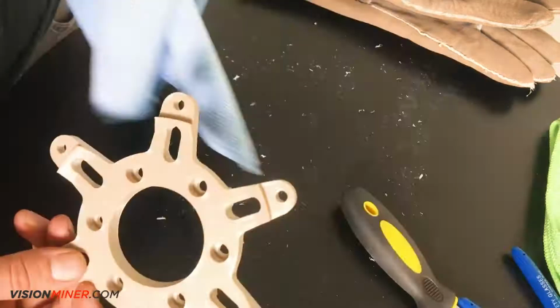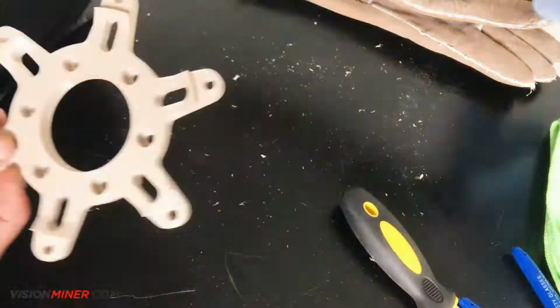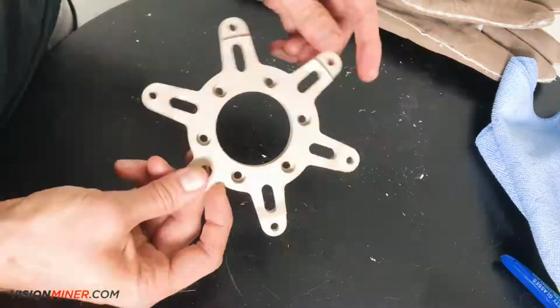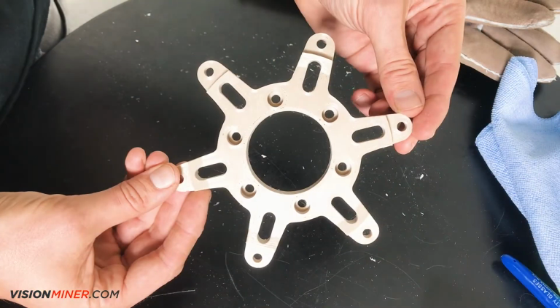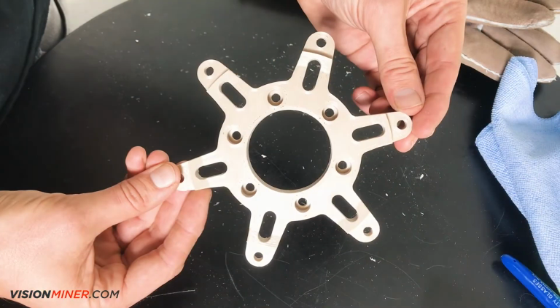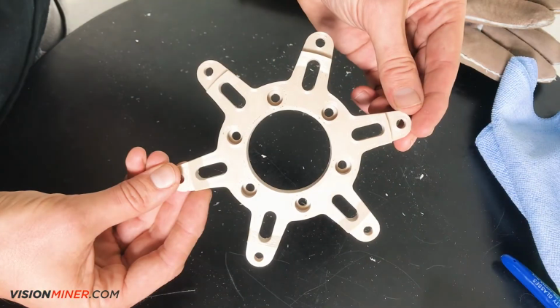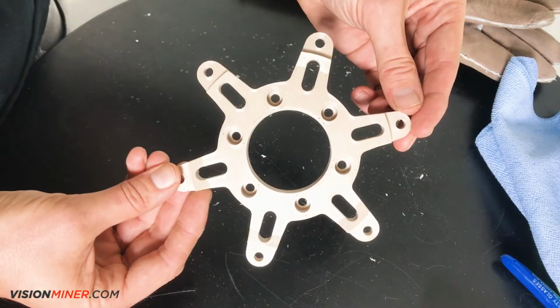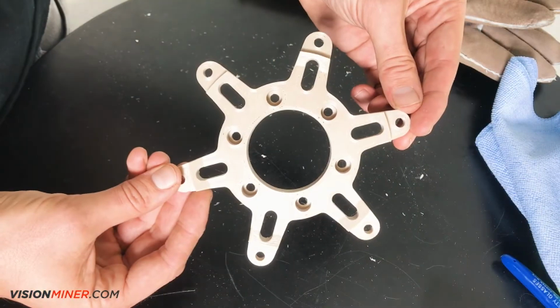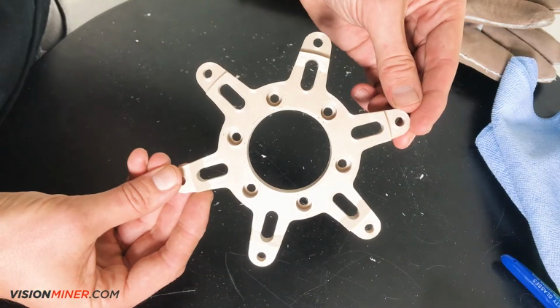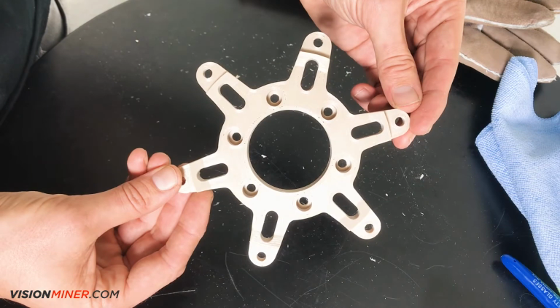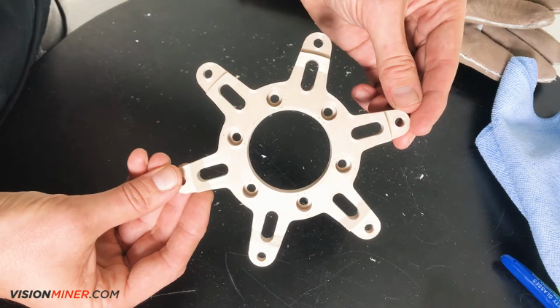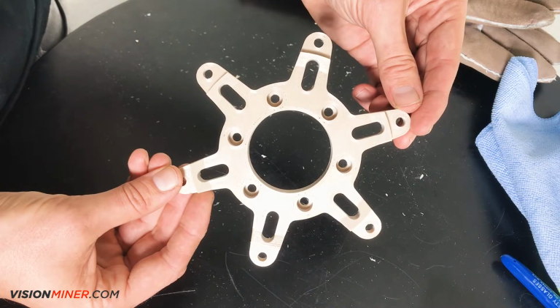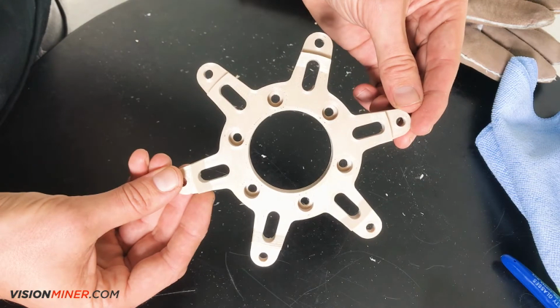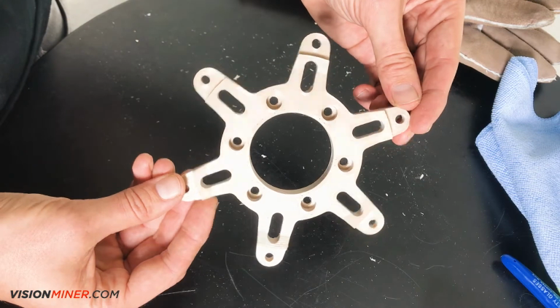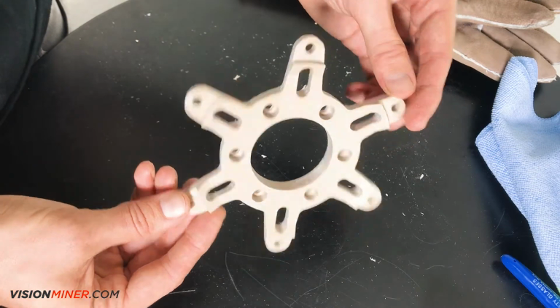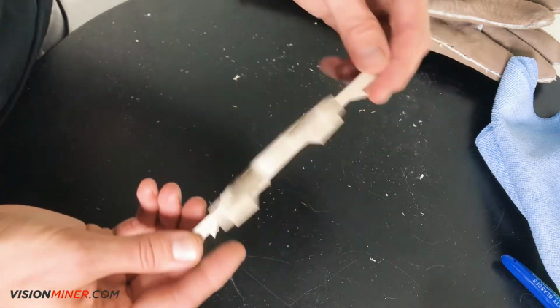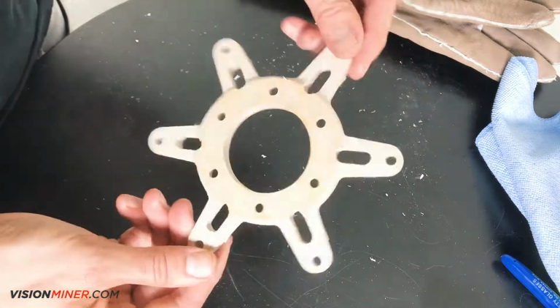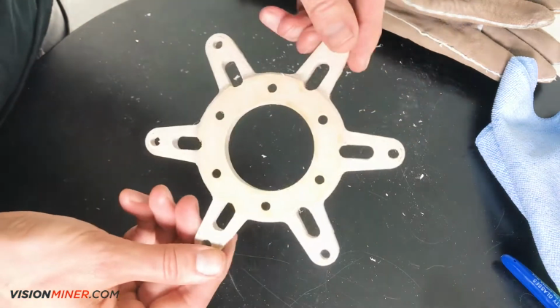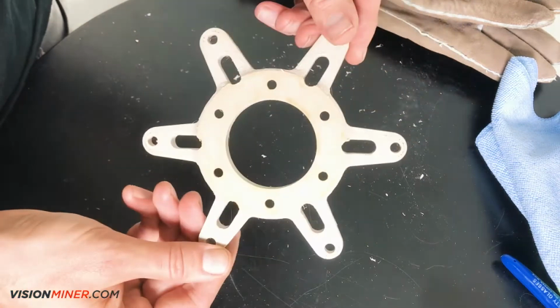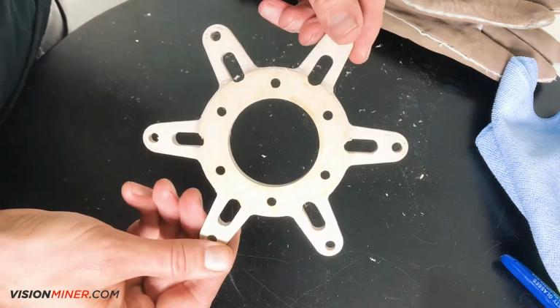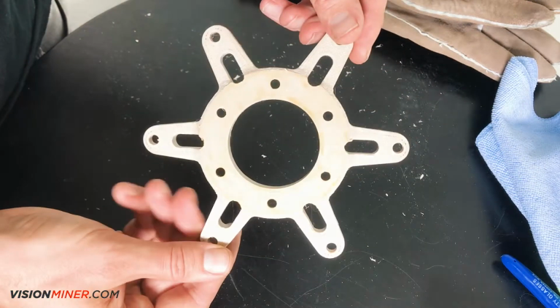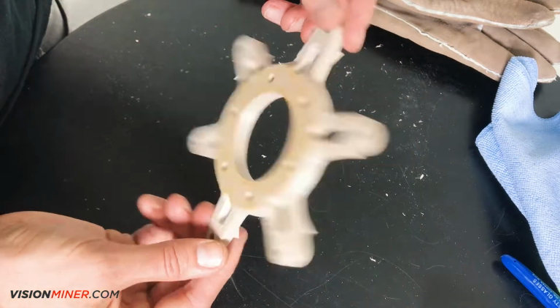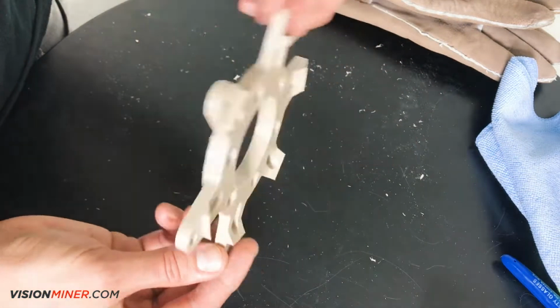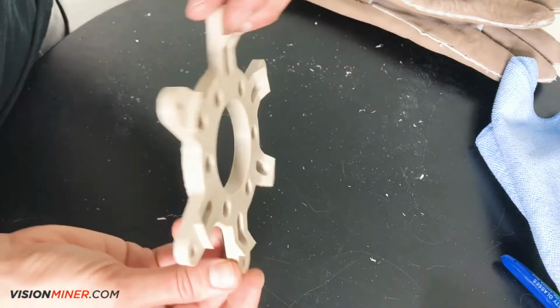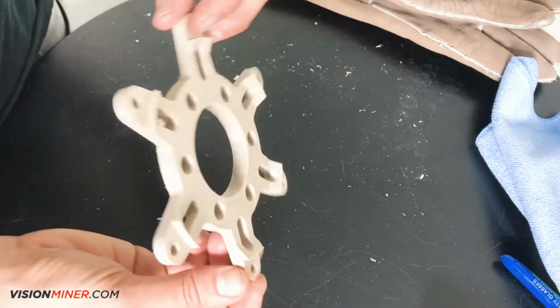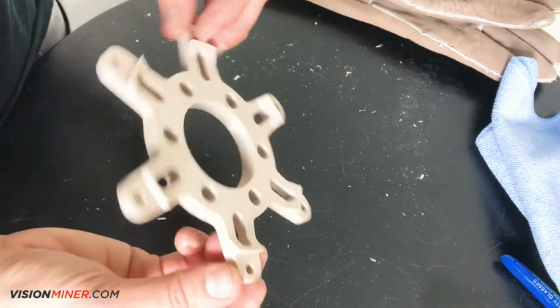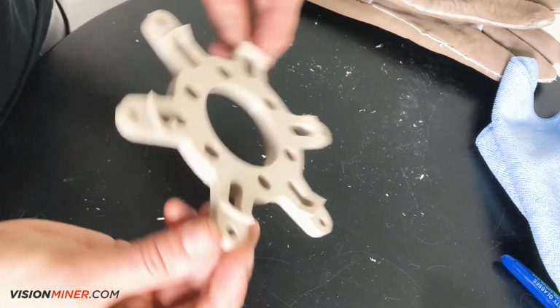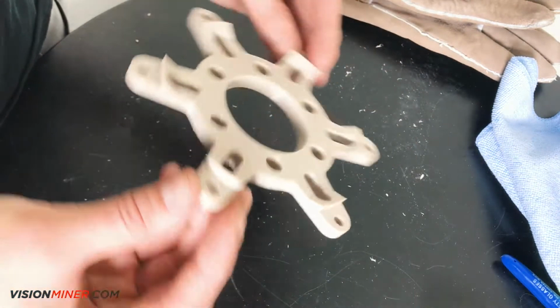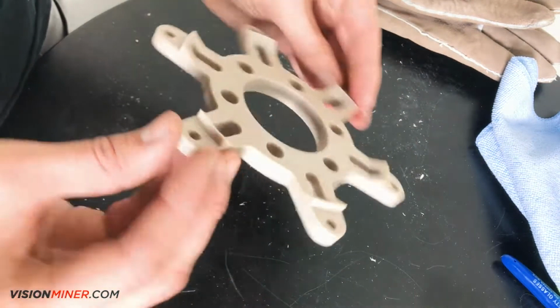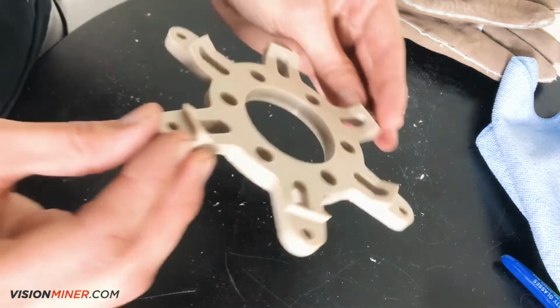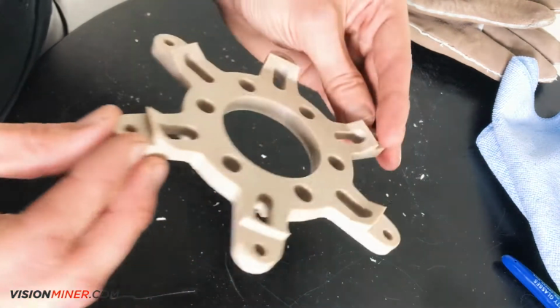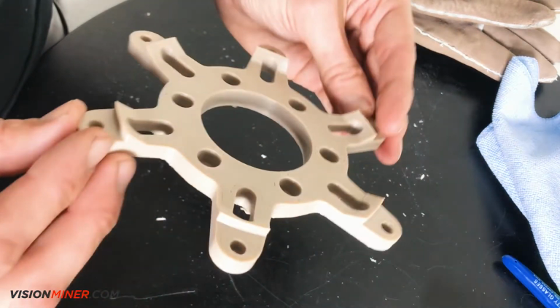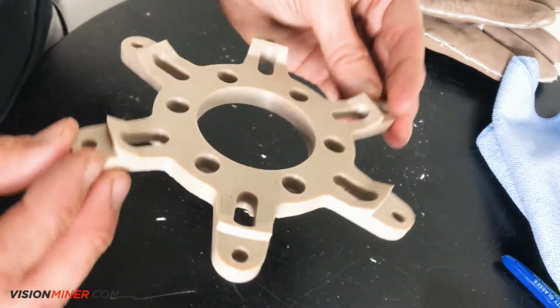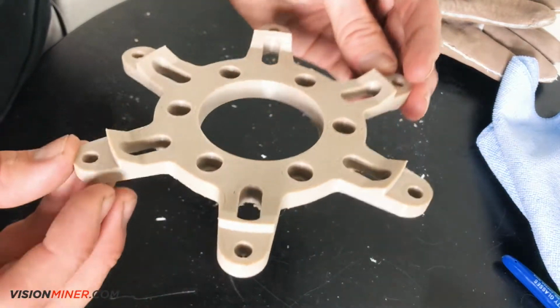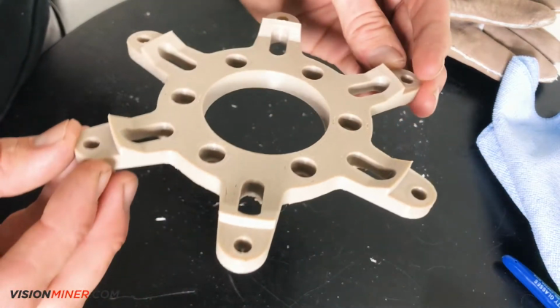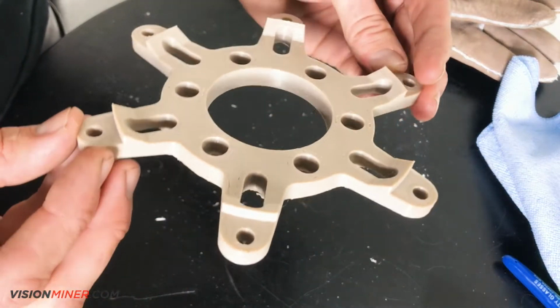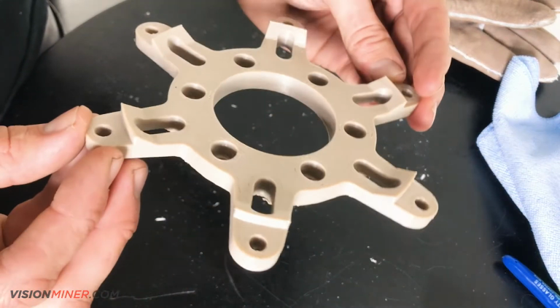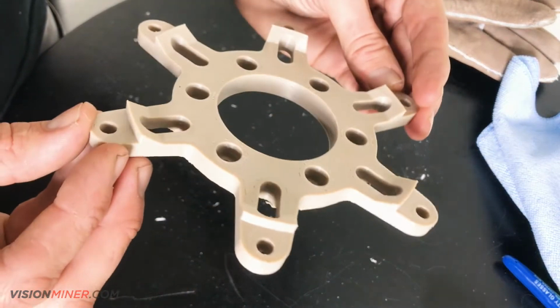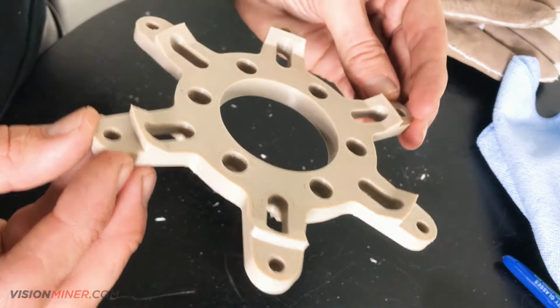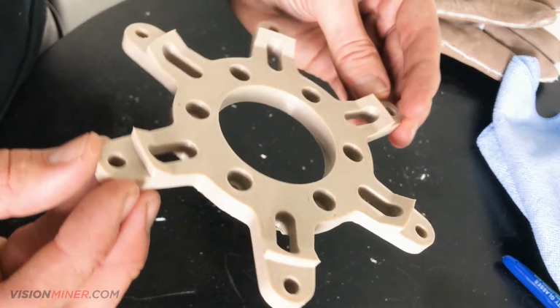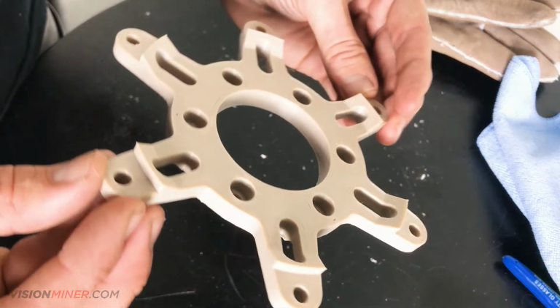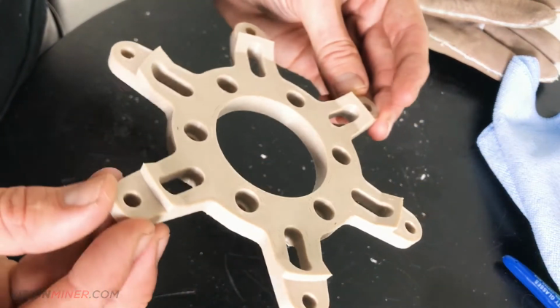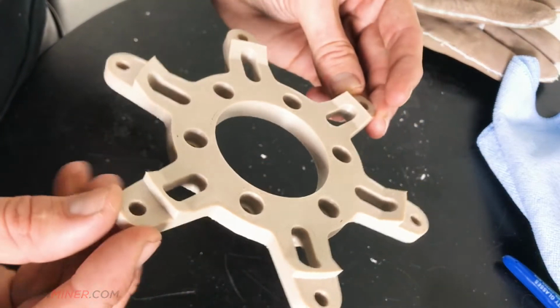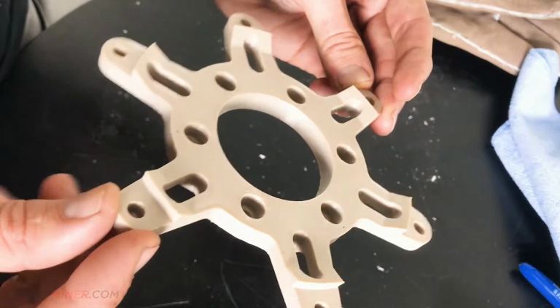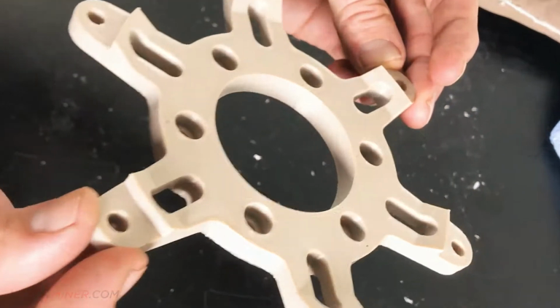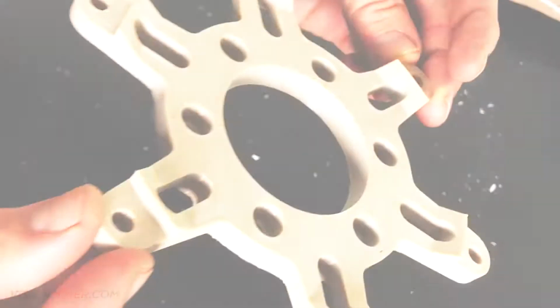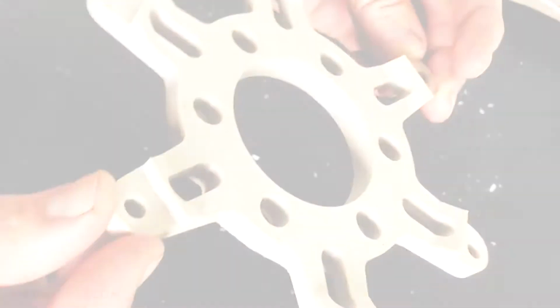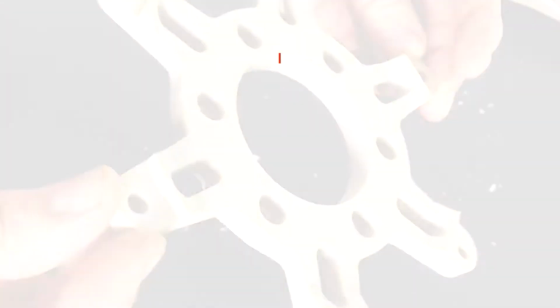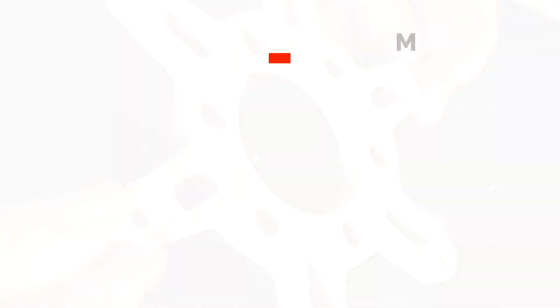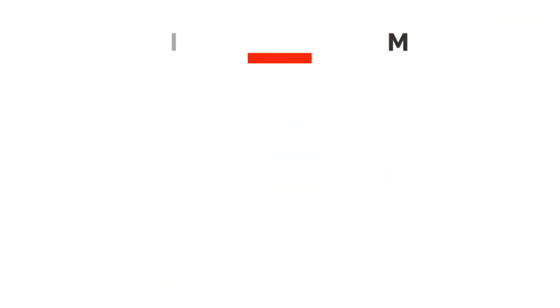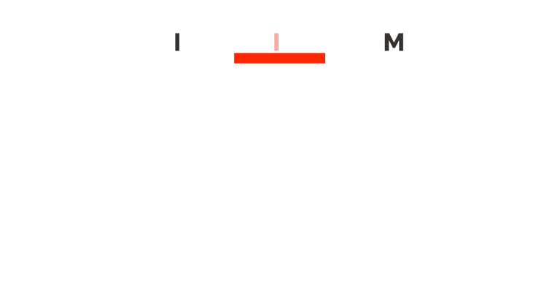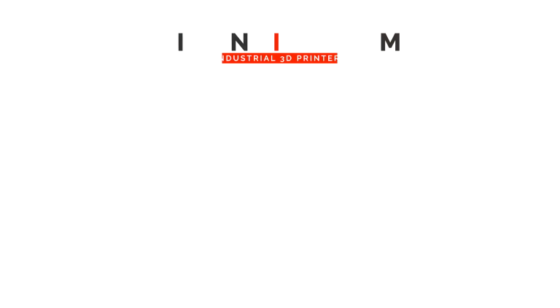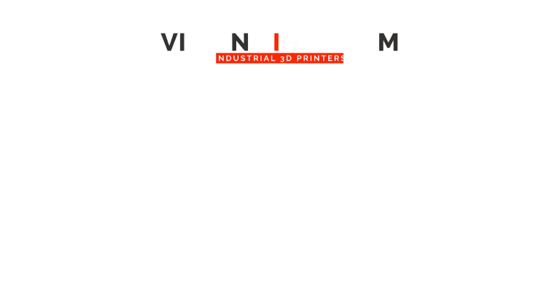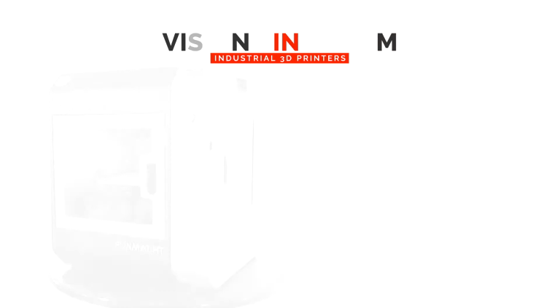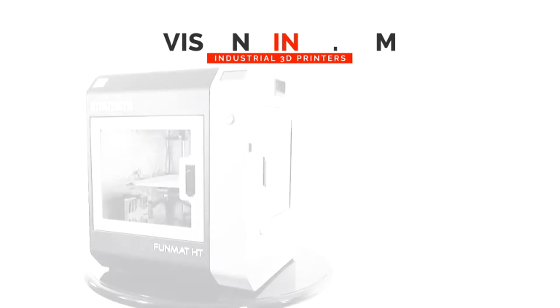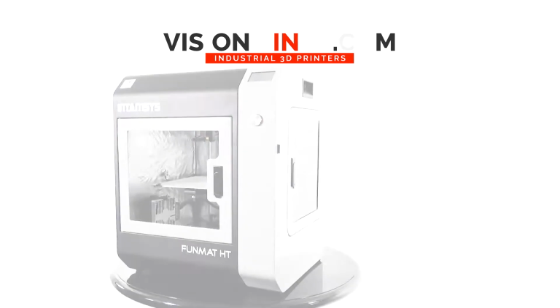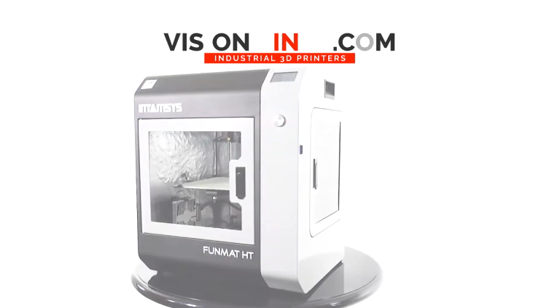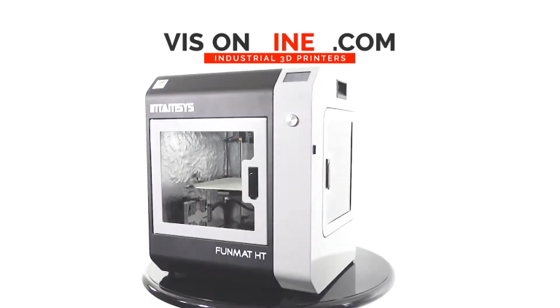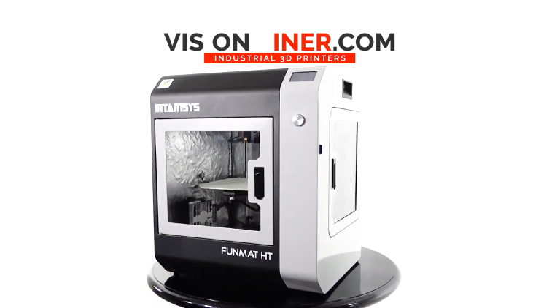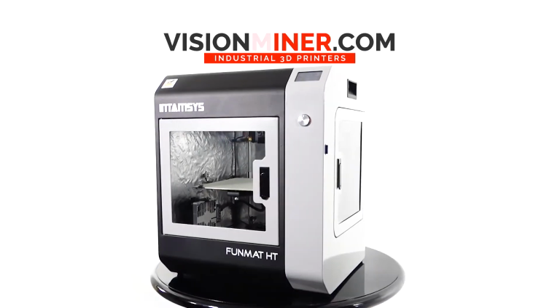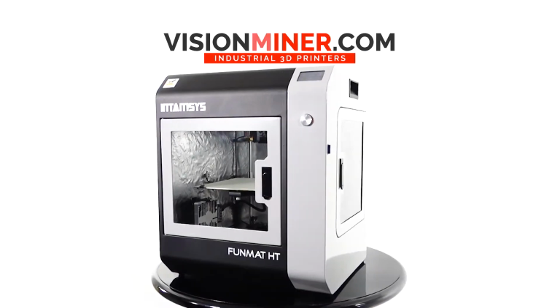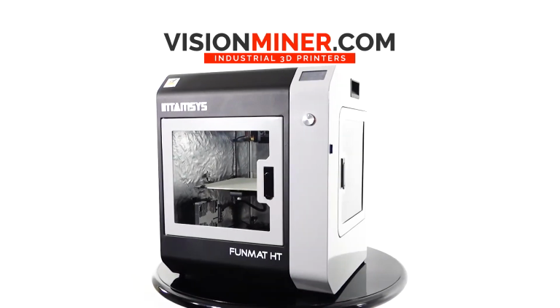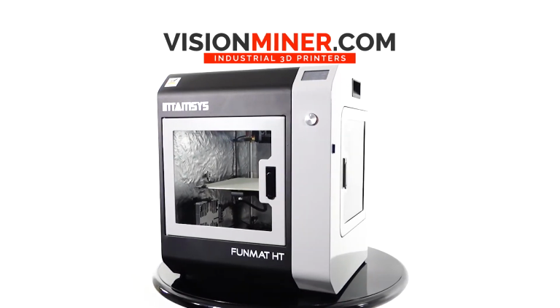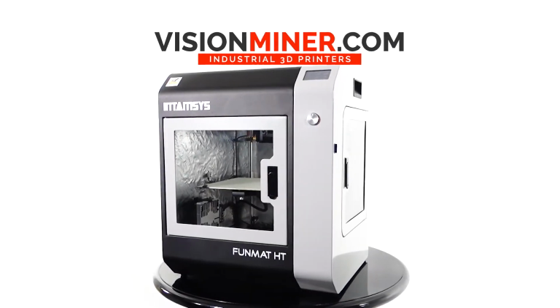Thanks for watching. Keep checking back for more videos. Be sure to hit the subscribe button and go to visionminer.com for more info.